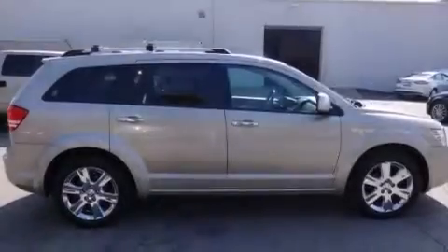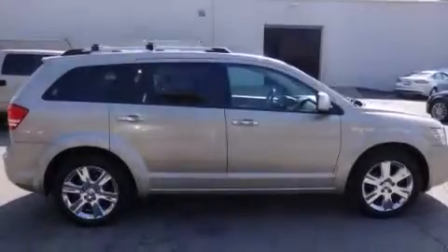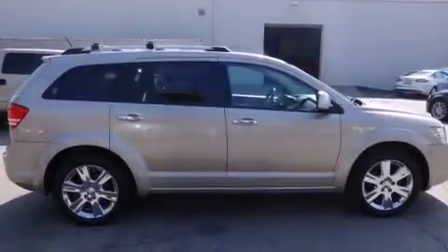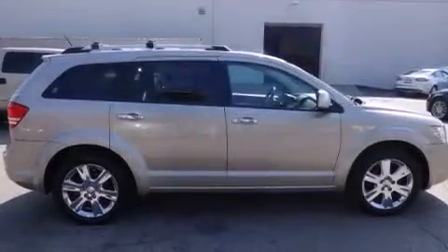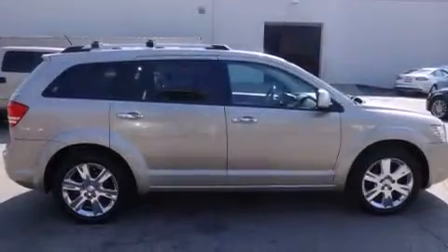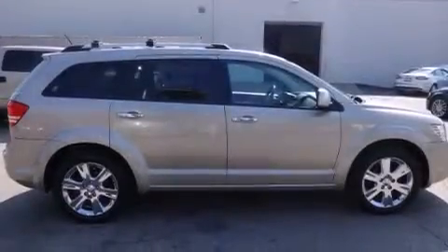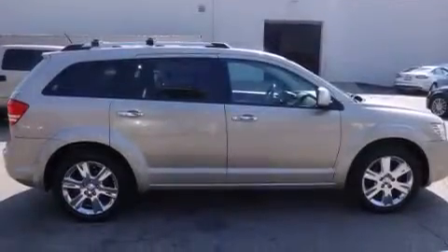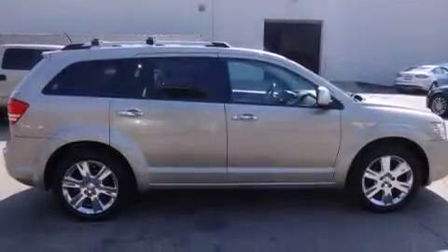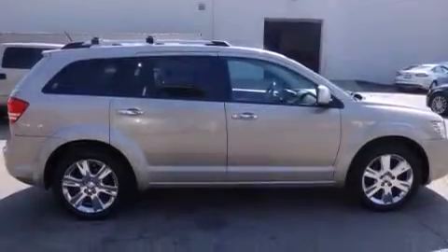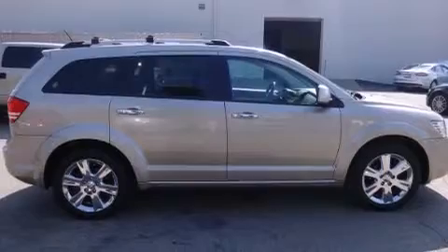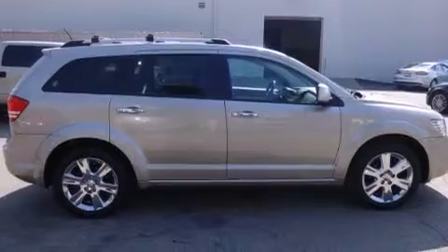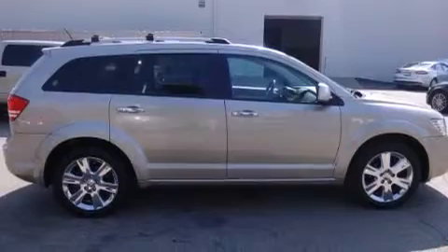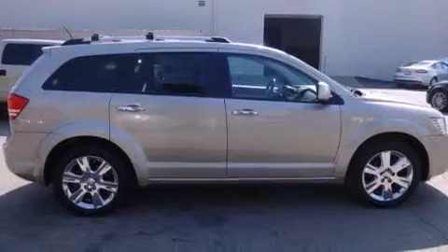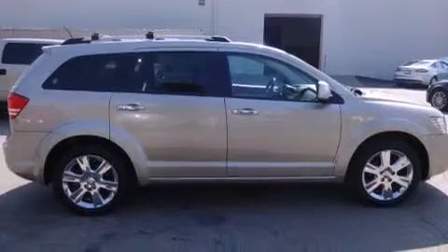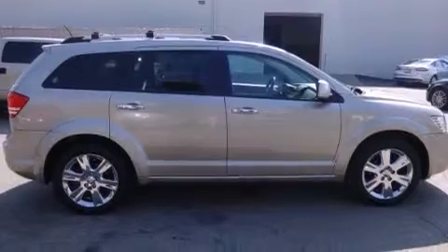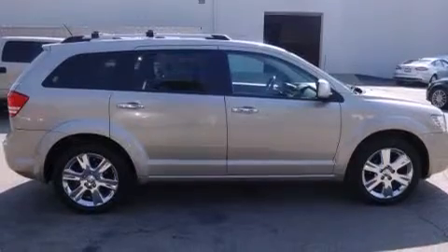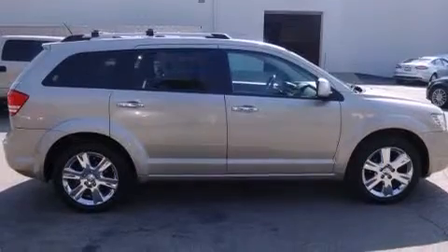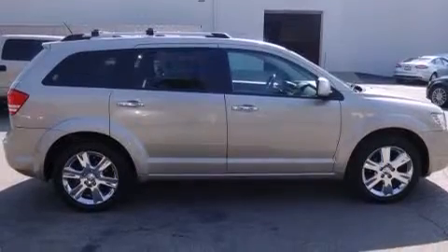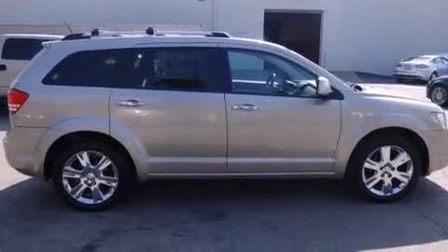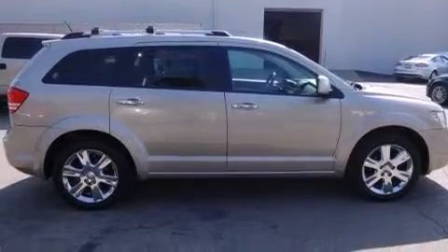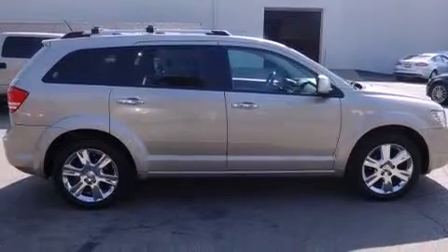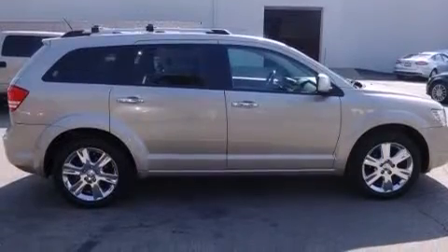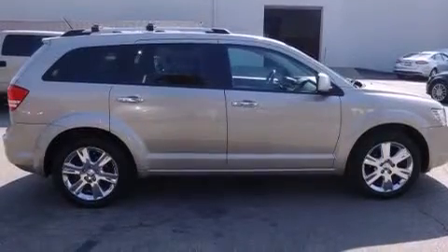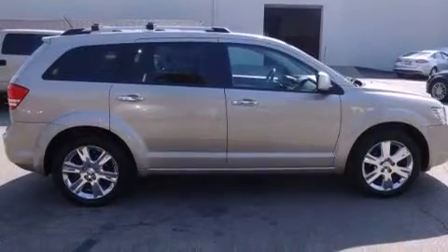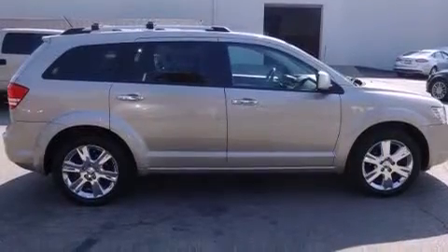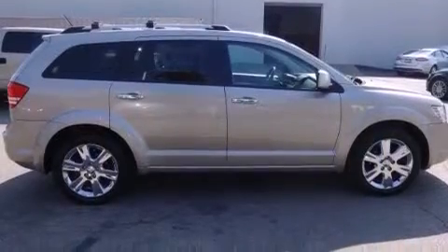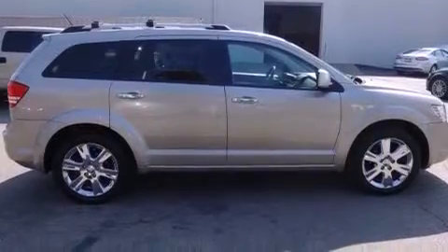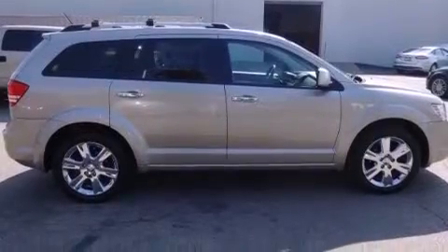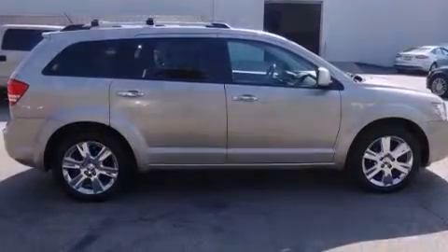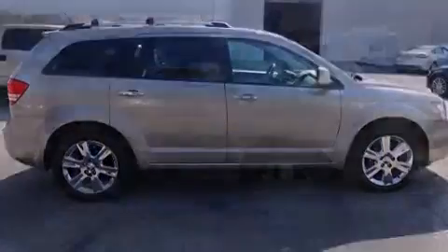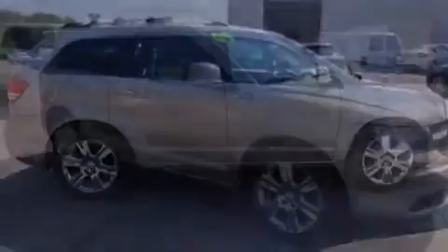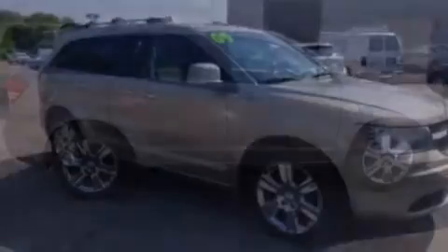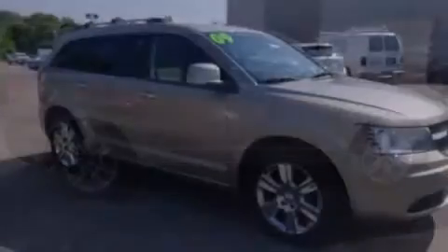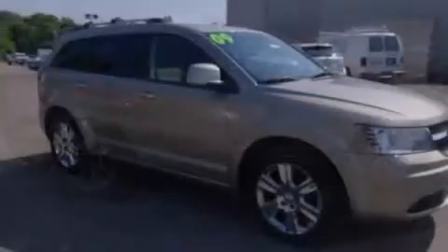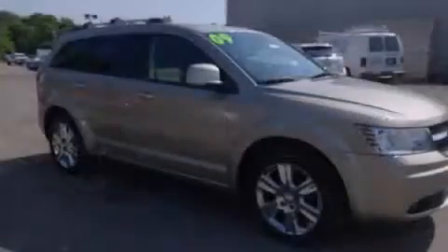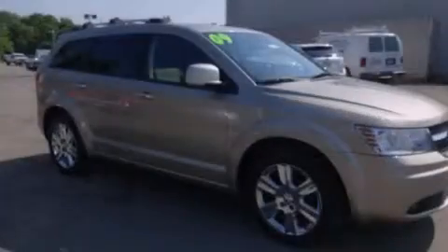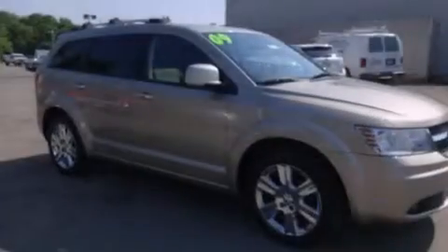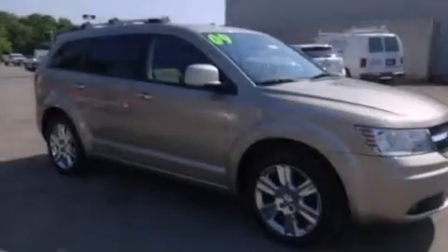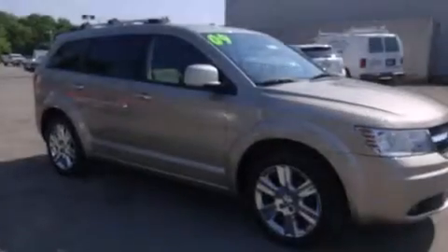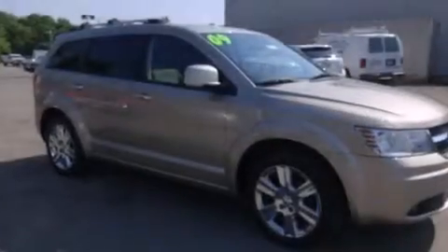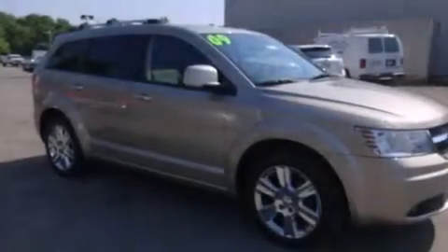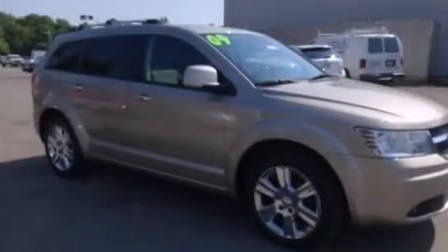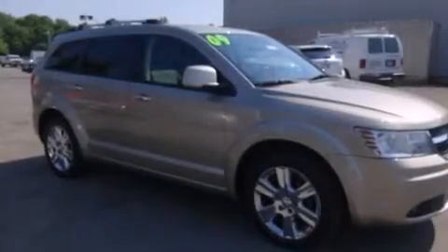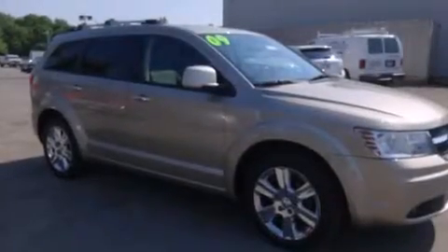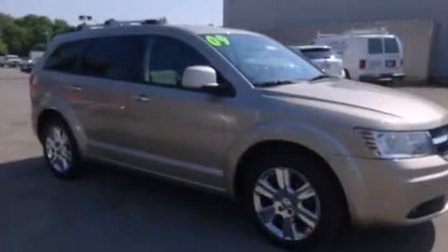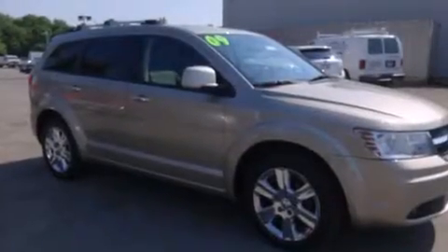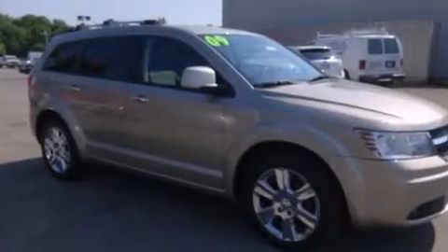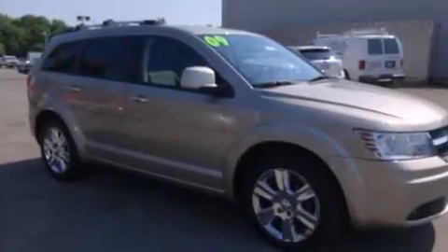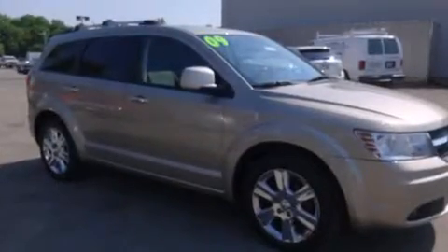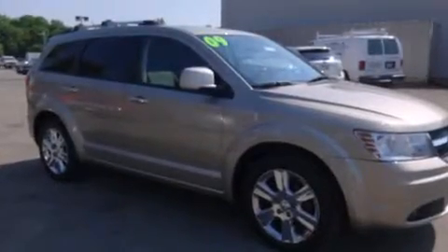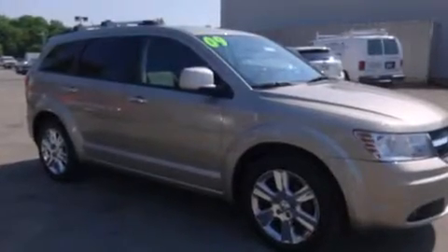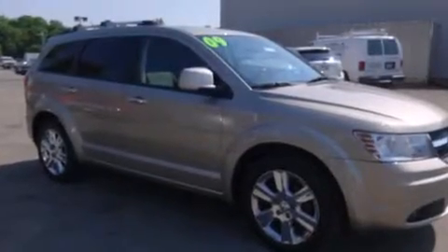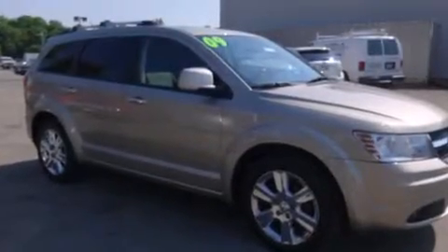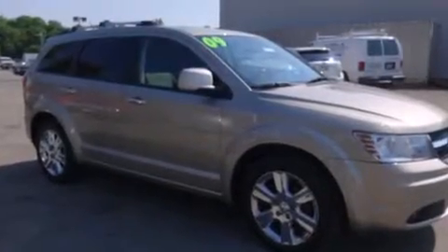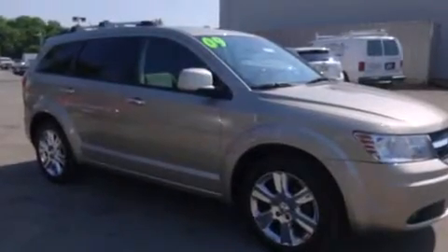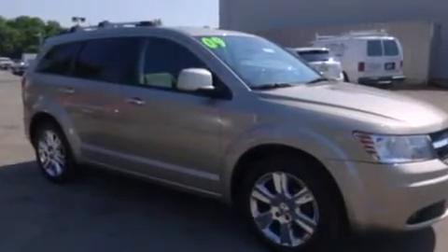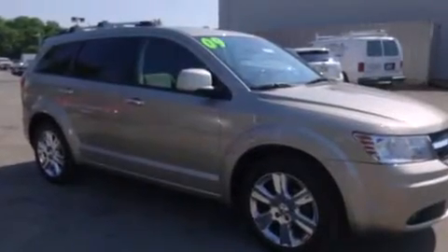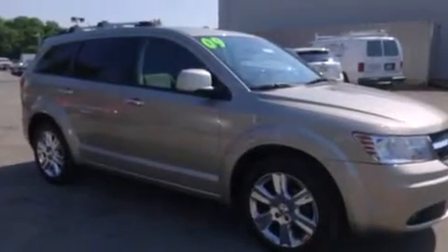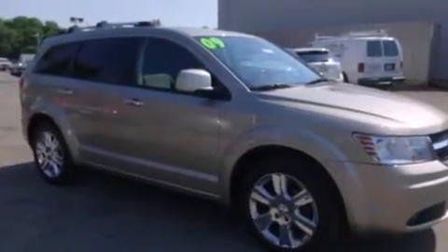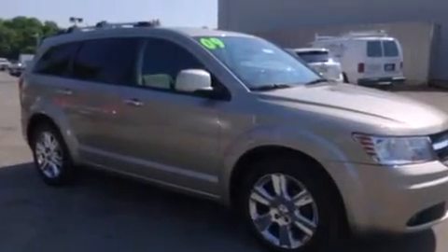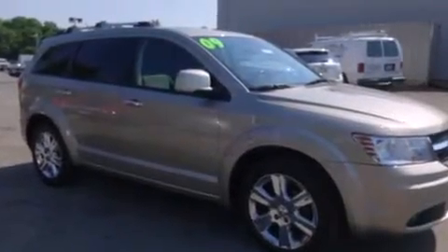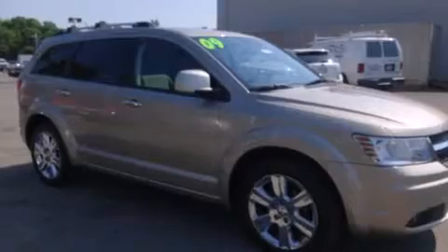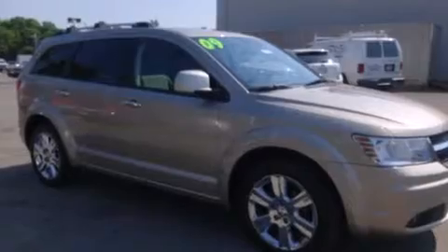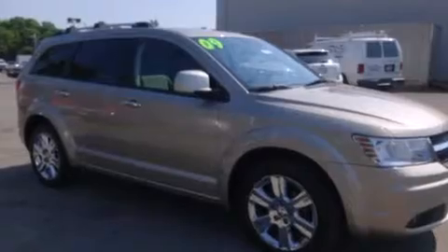Also included are rear seat child-proof door locks, a folding rear seat, full power accessories, a rear window defroster, and an auxiliary power outlet.